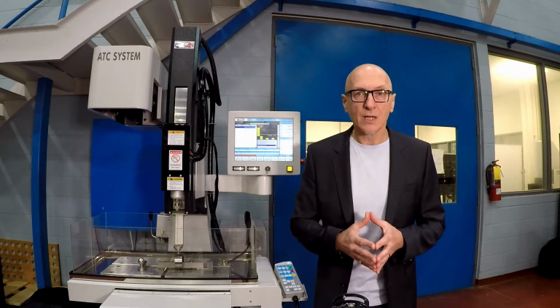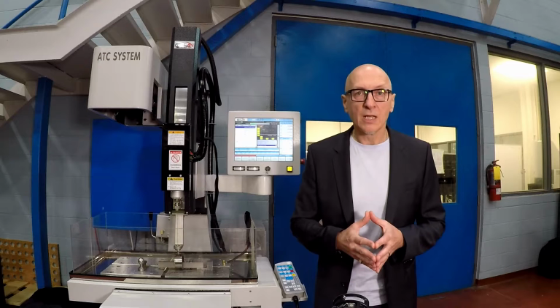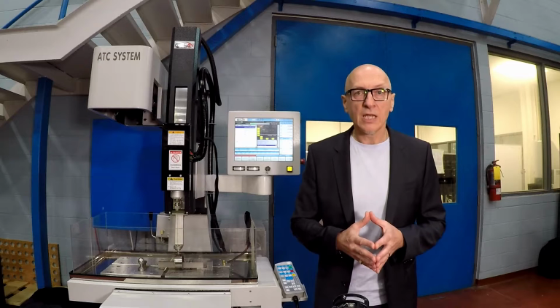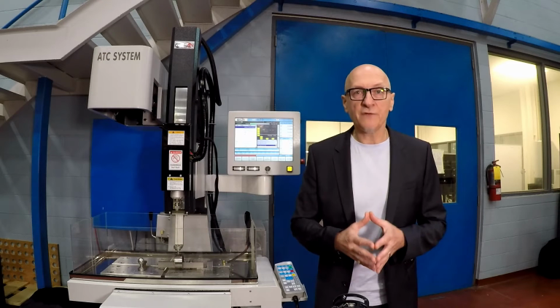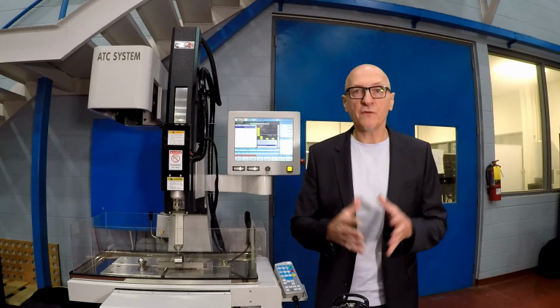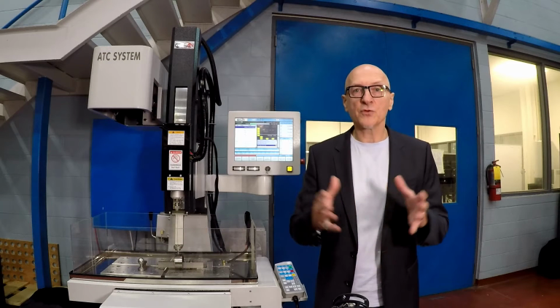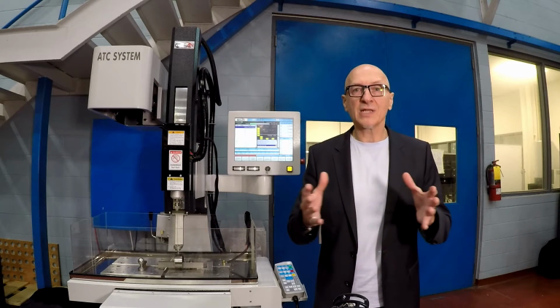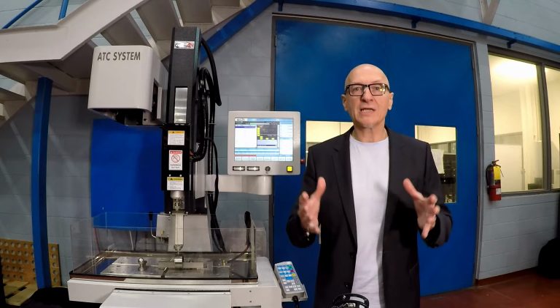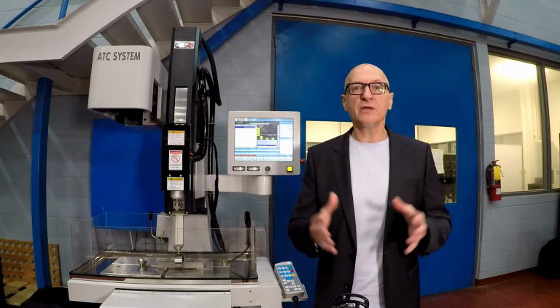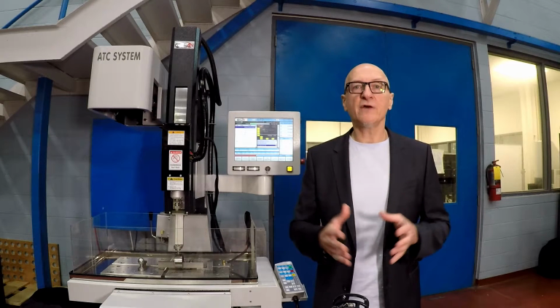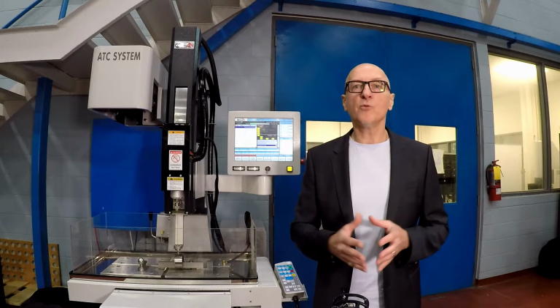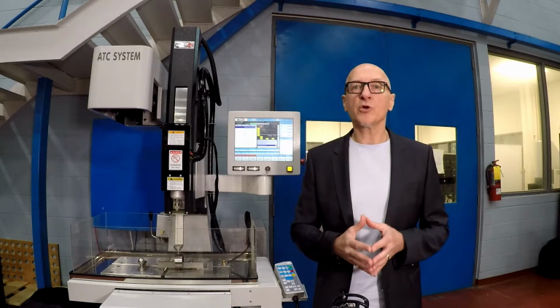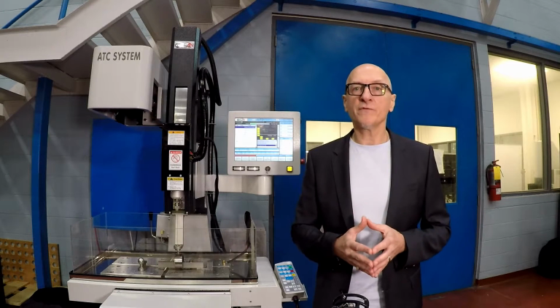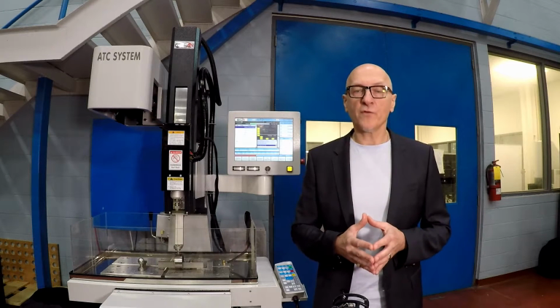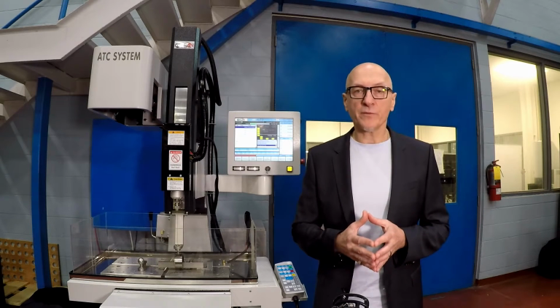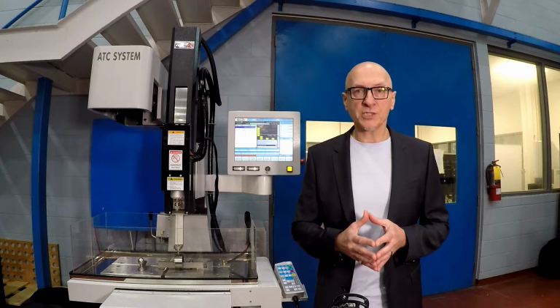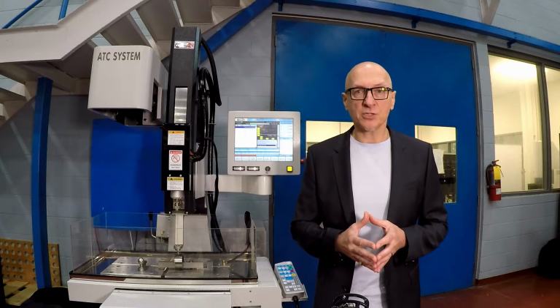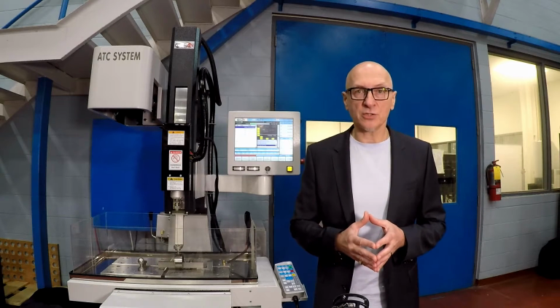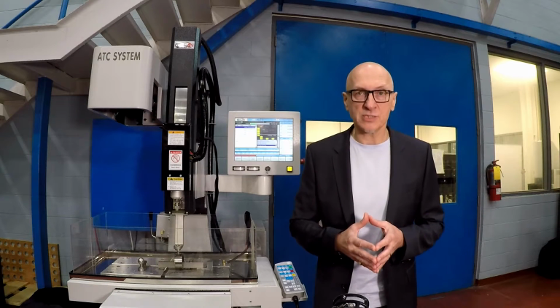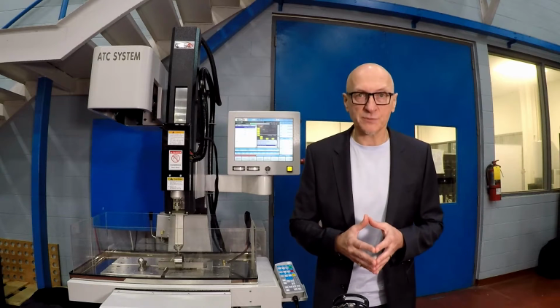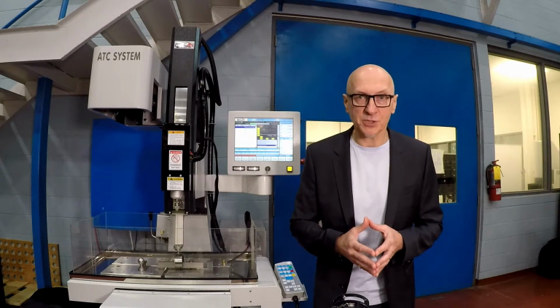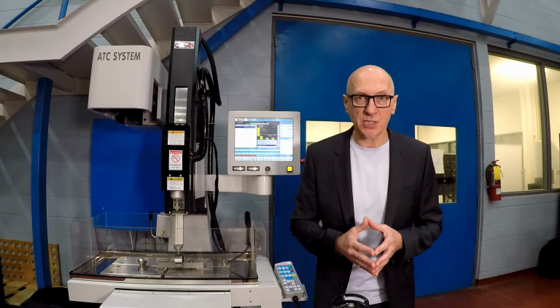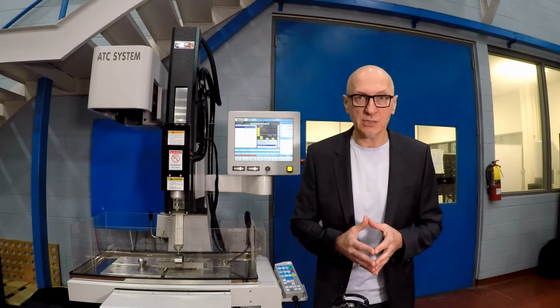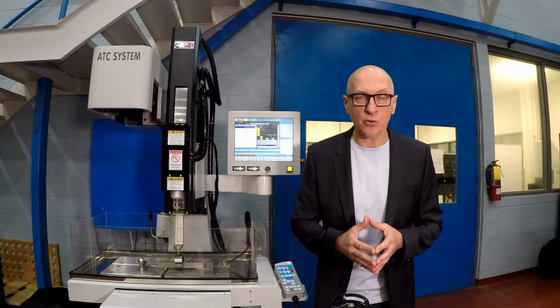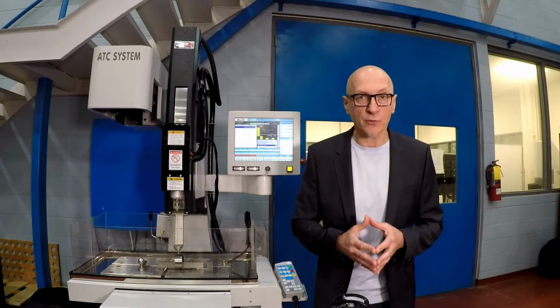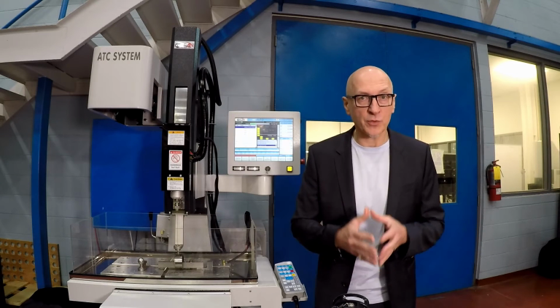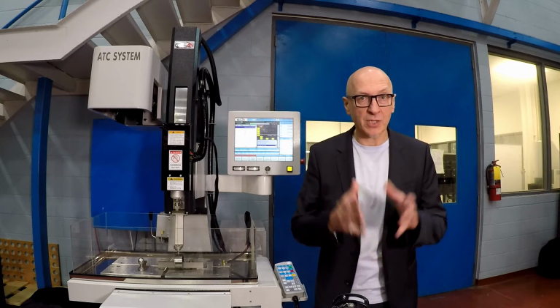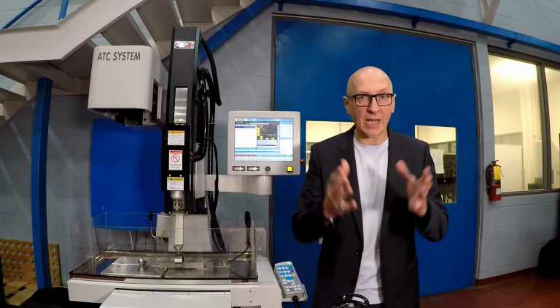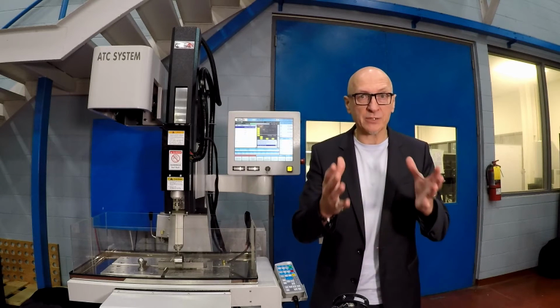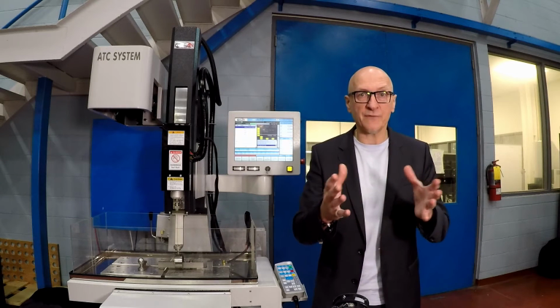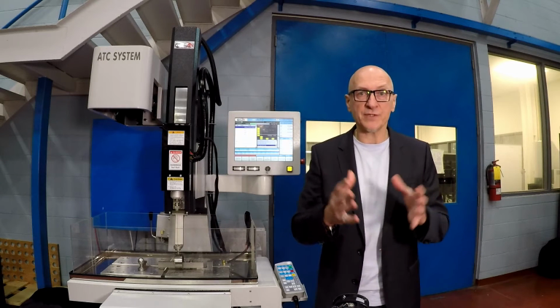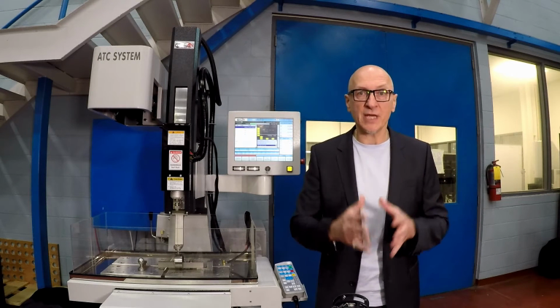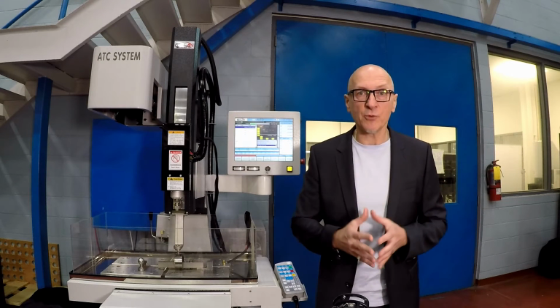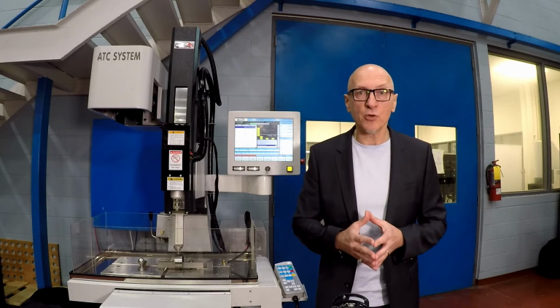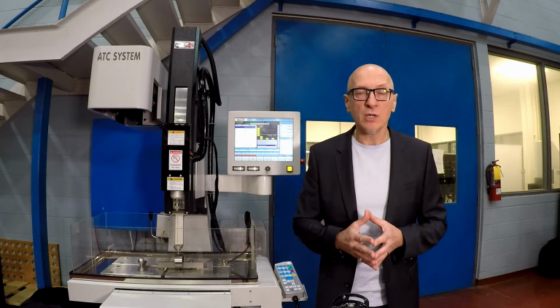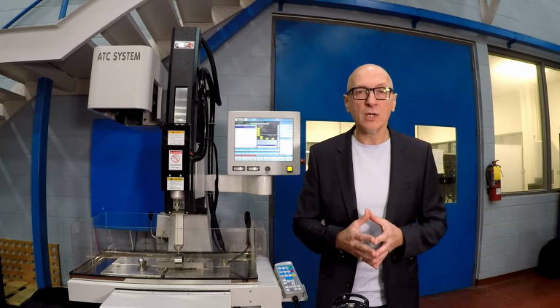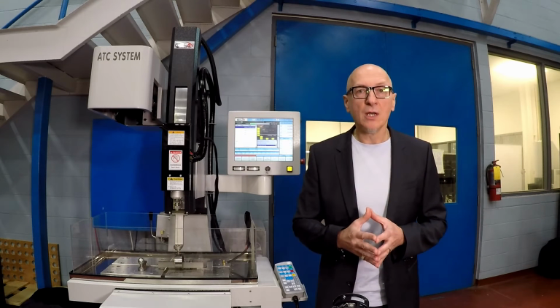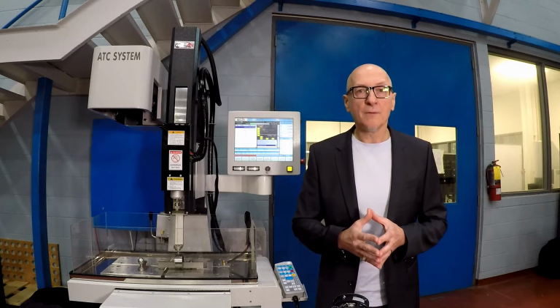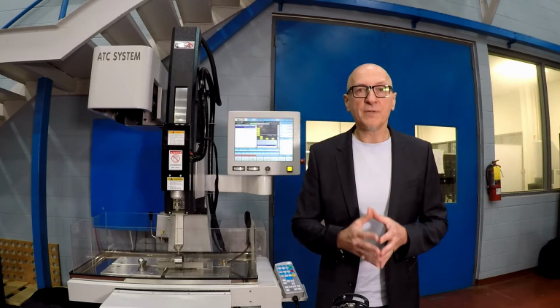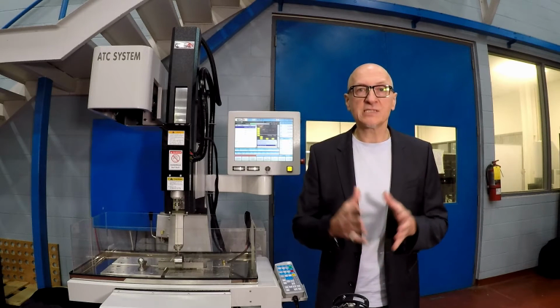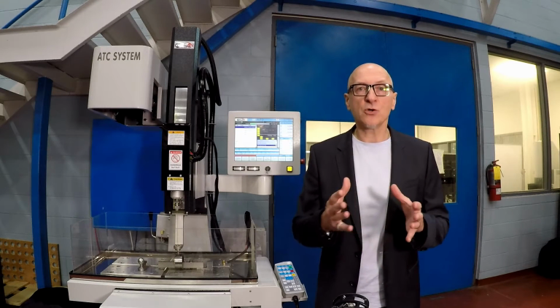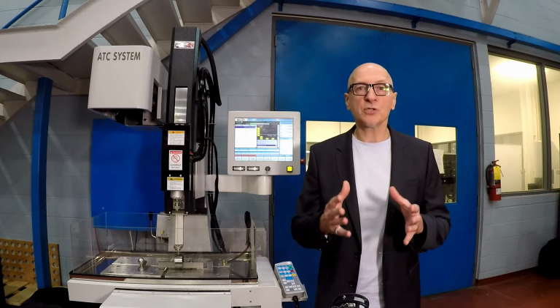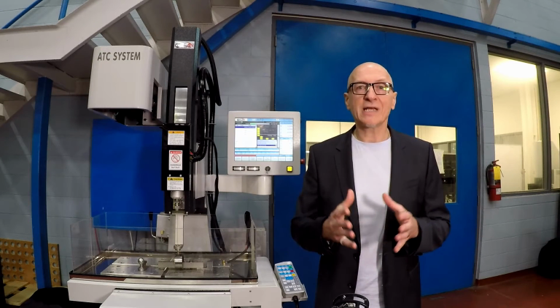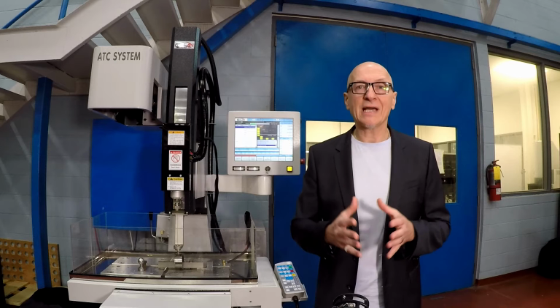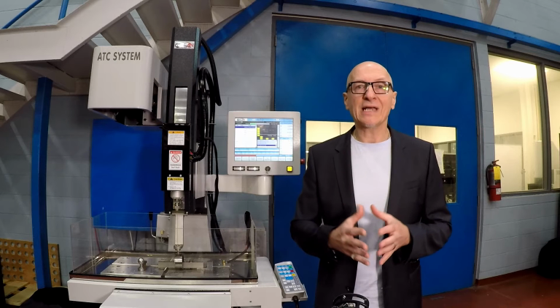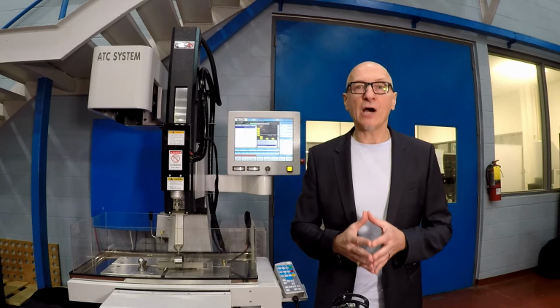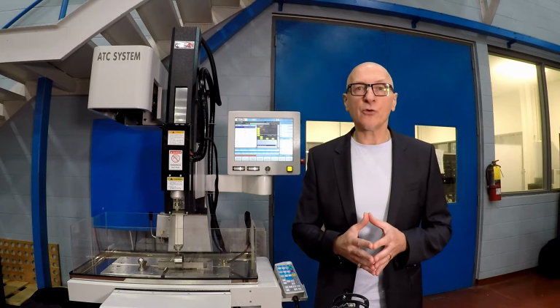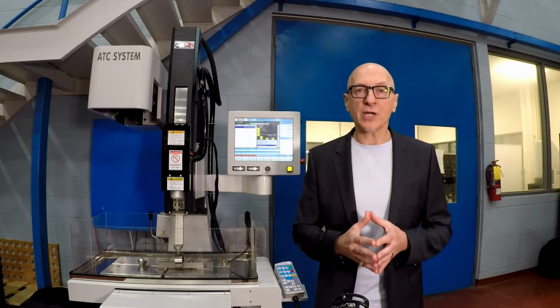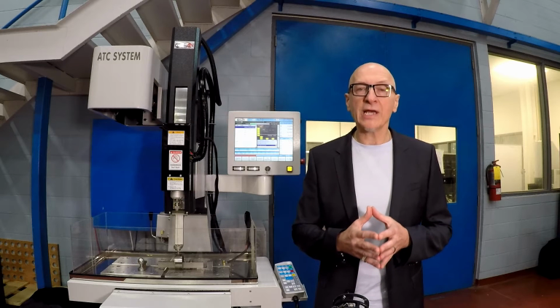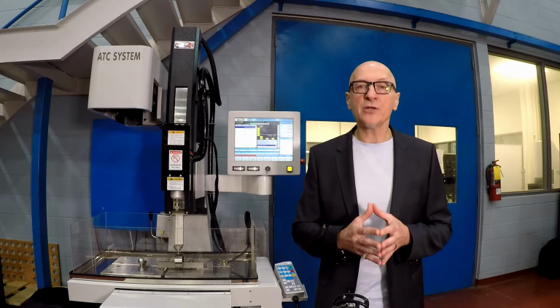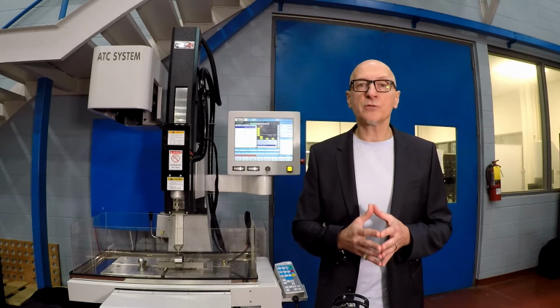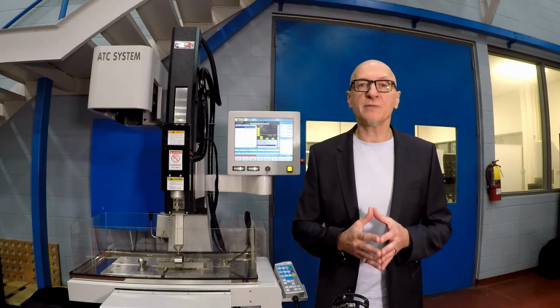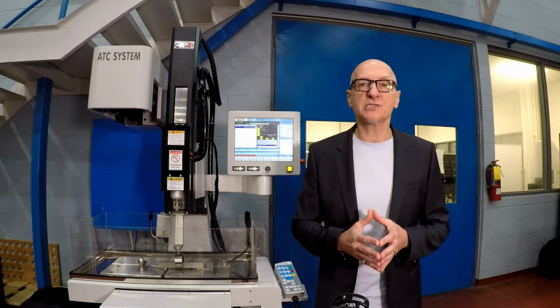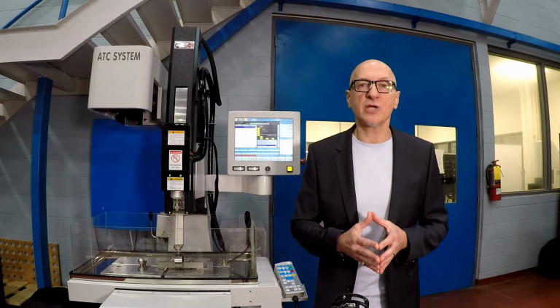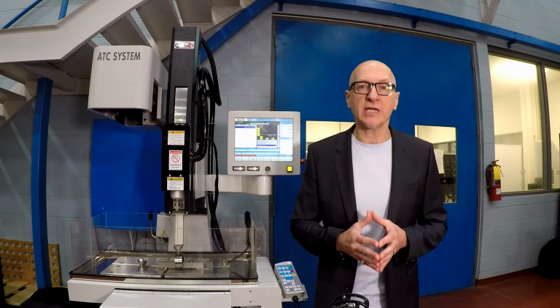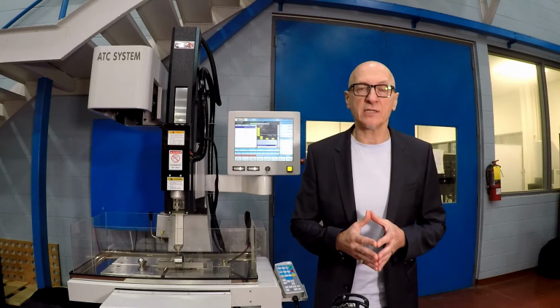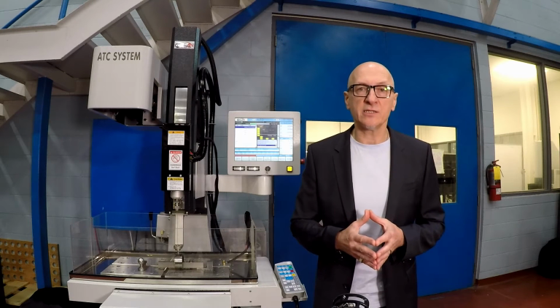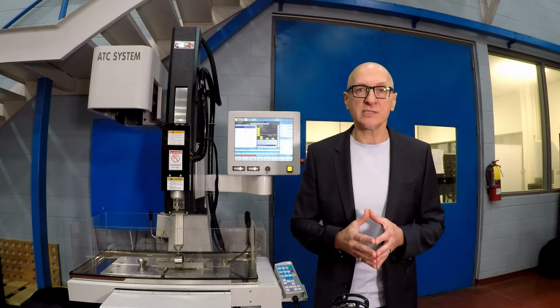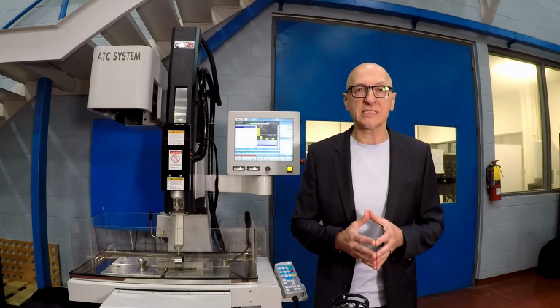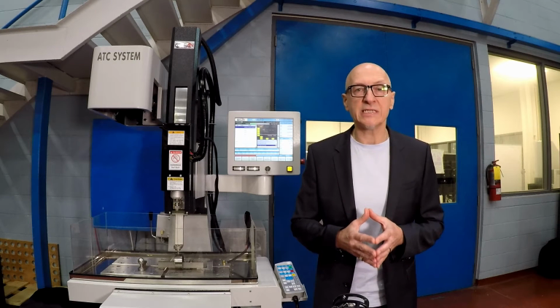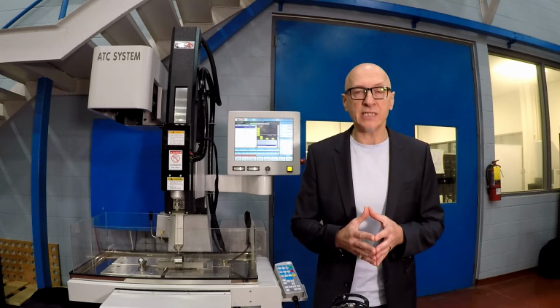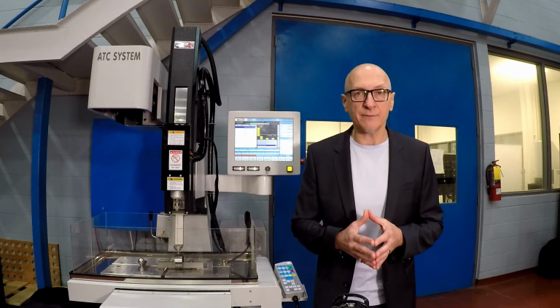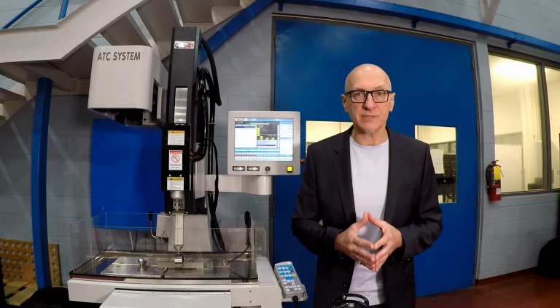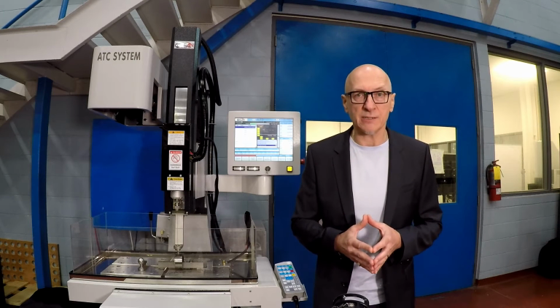If you would like to have more information on this machine, or would like to have a demo, please contact our Elliott Metzler-Canada's EDM team.